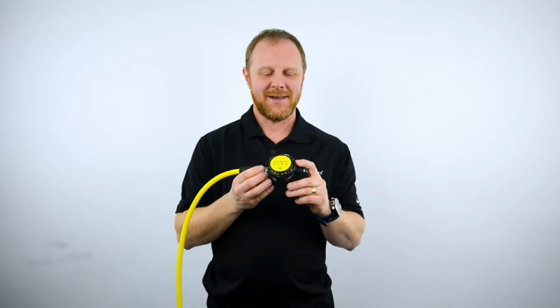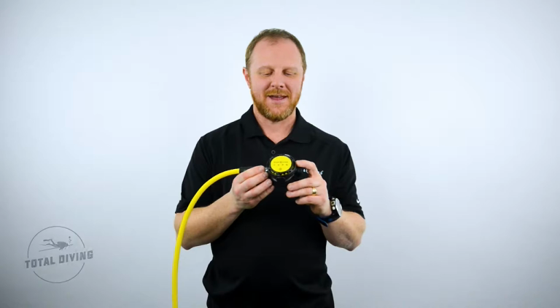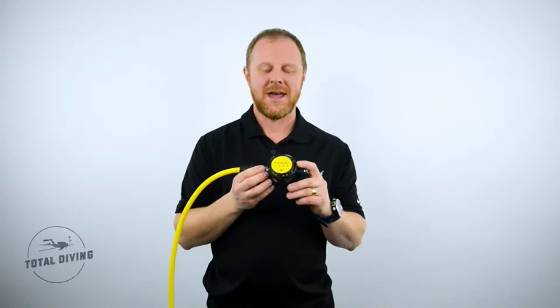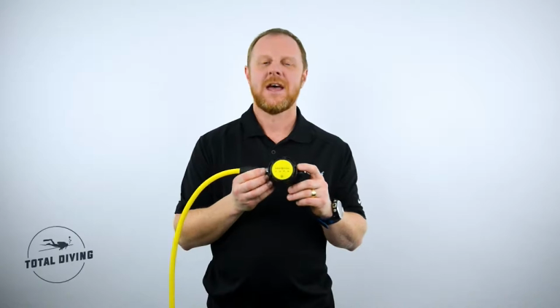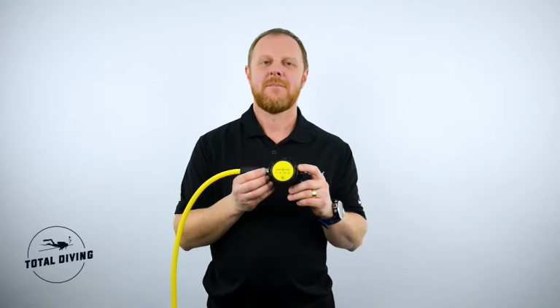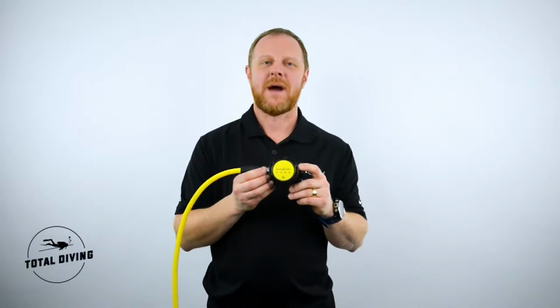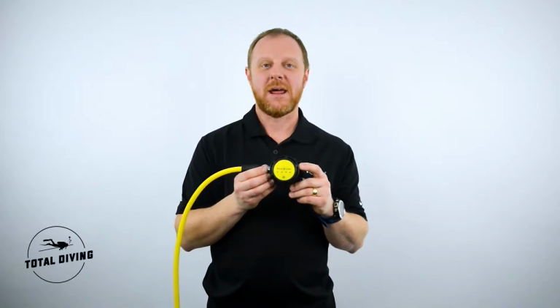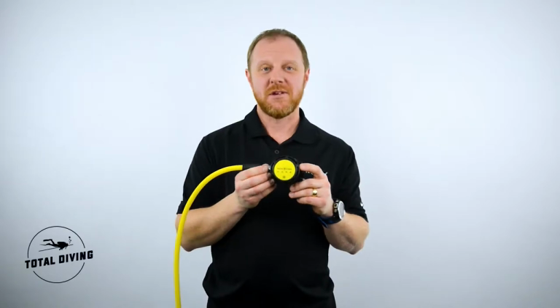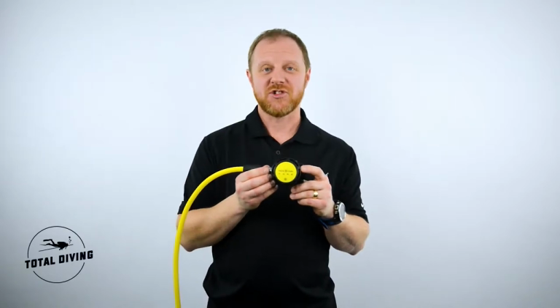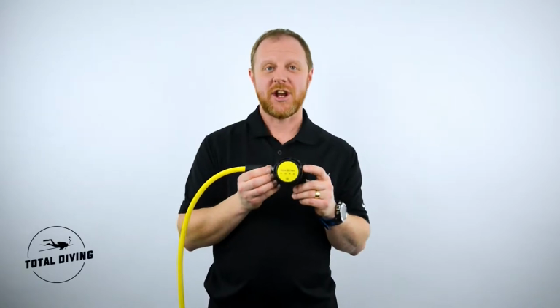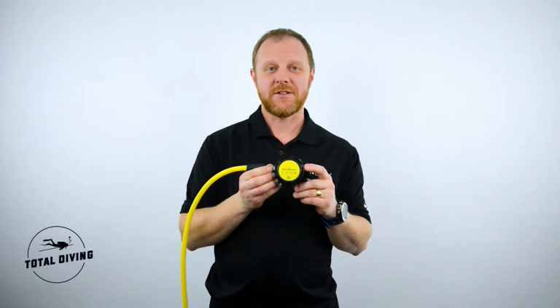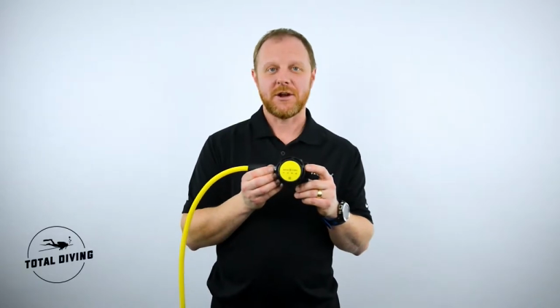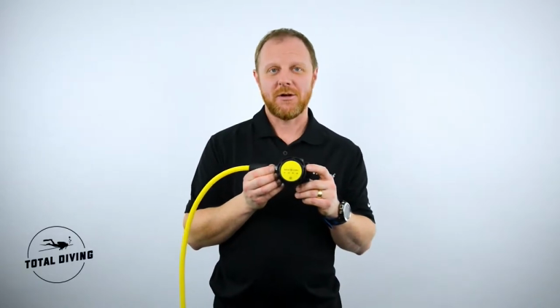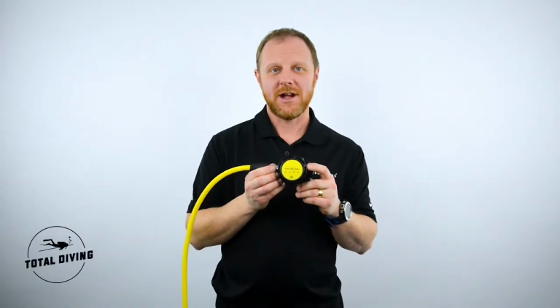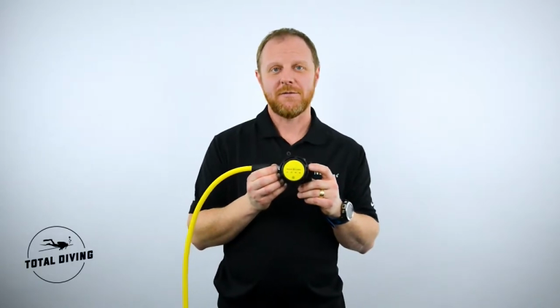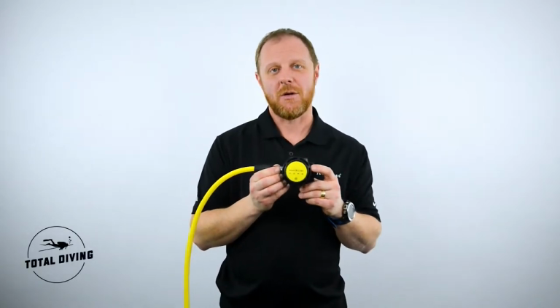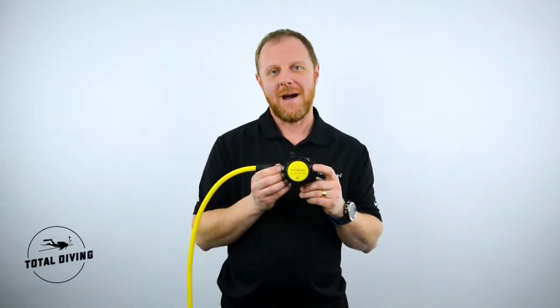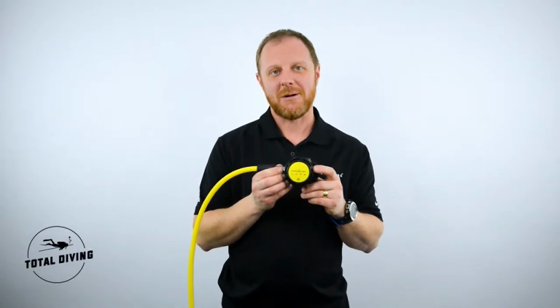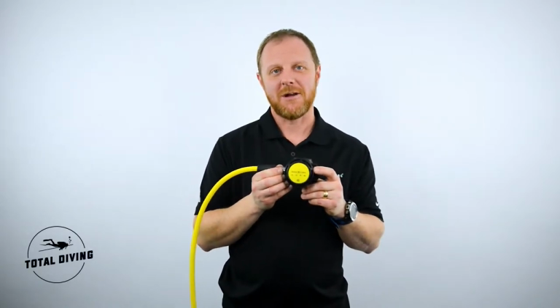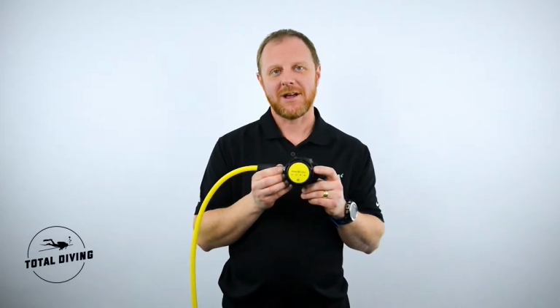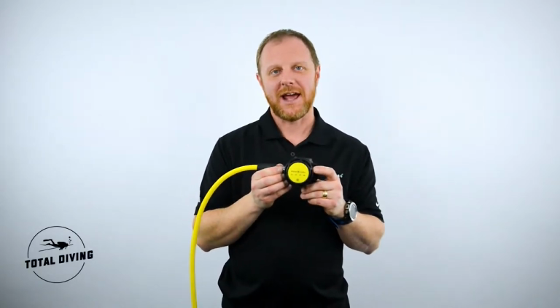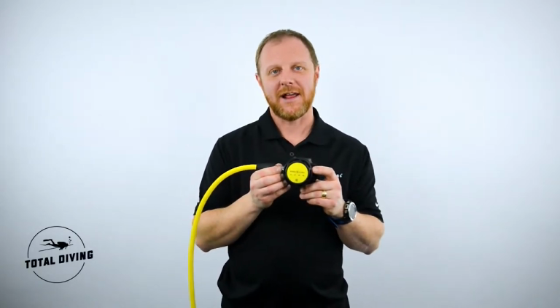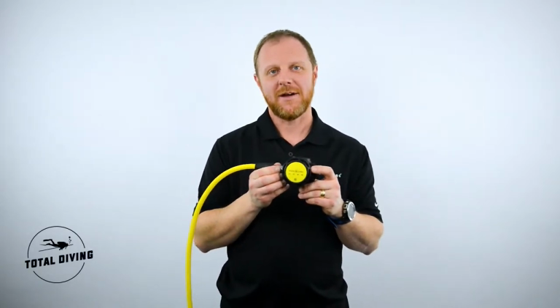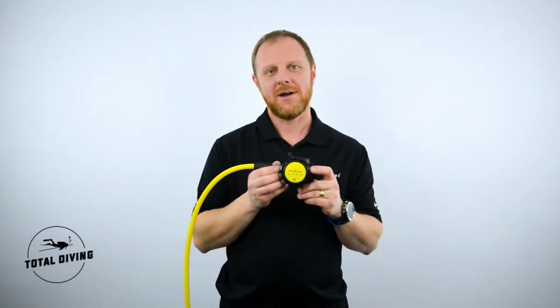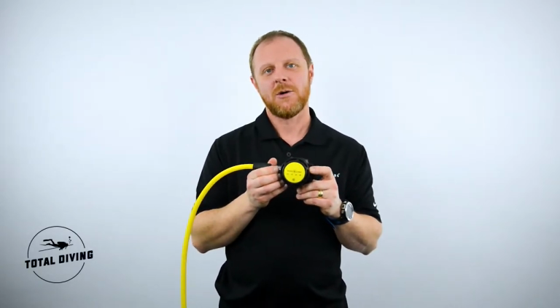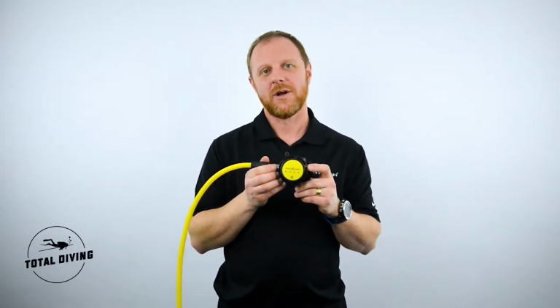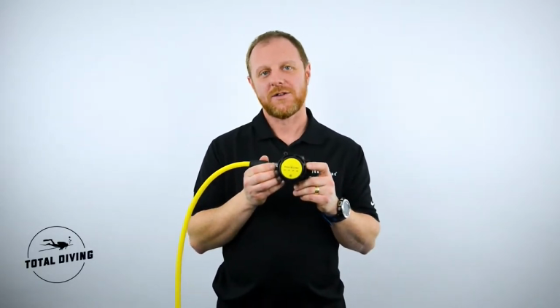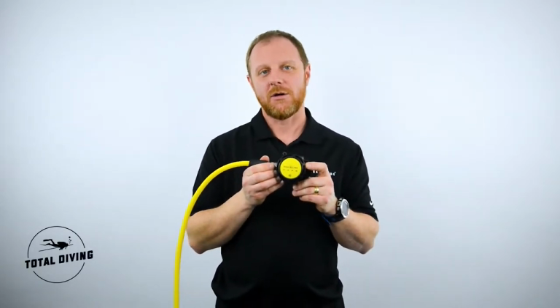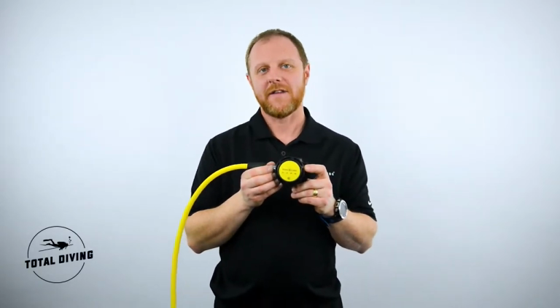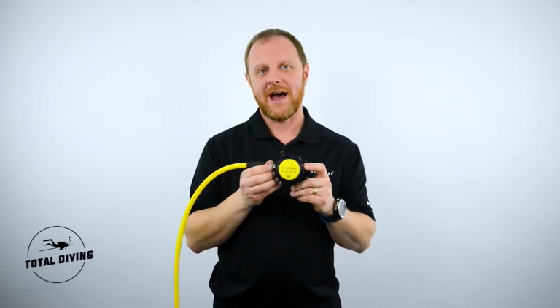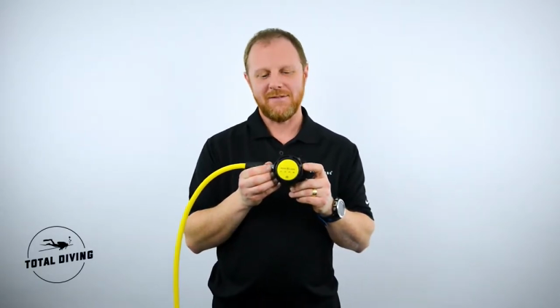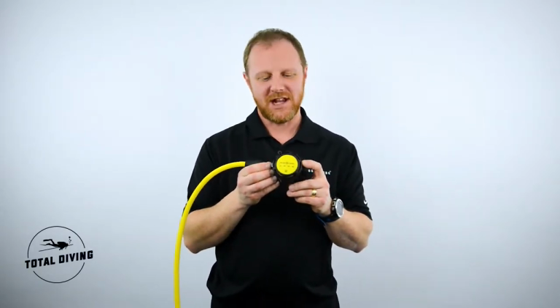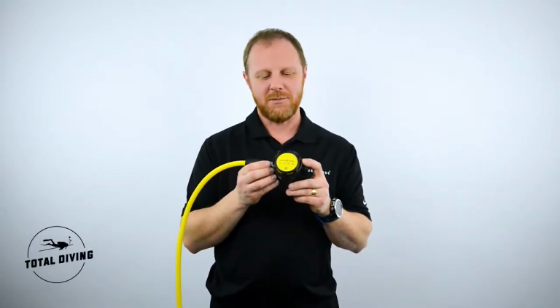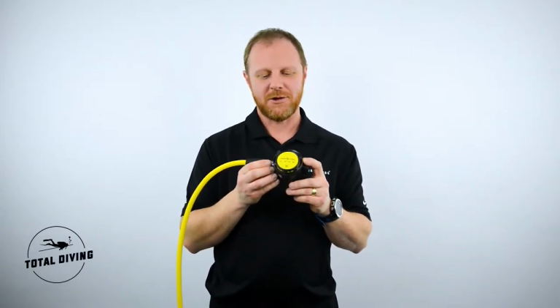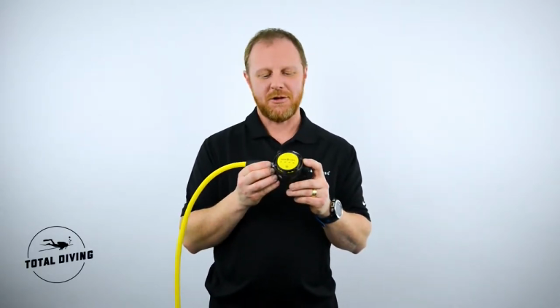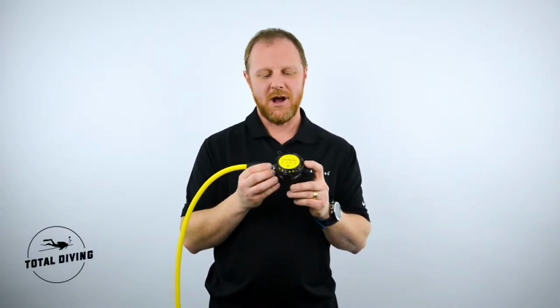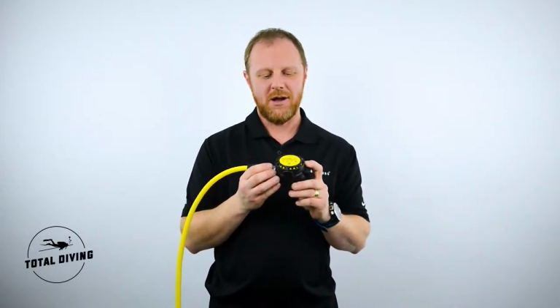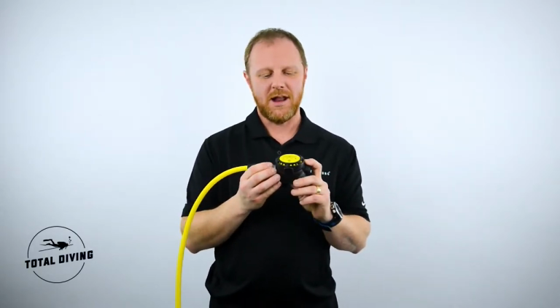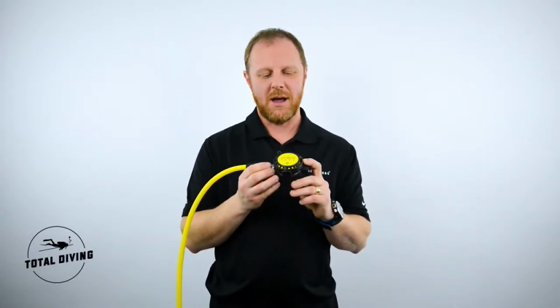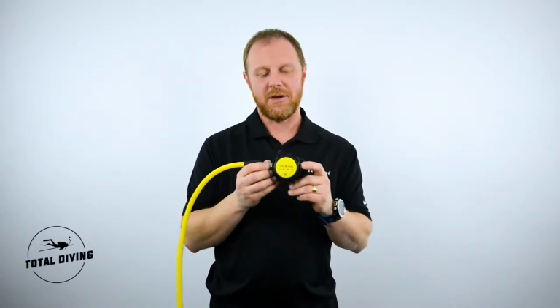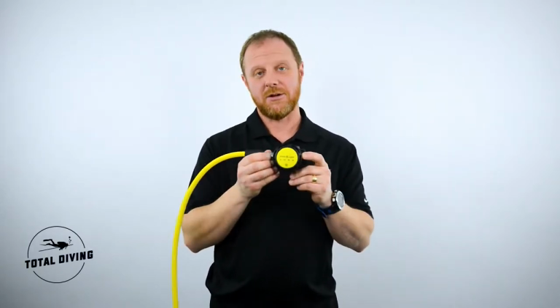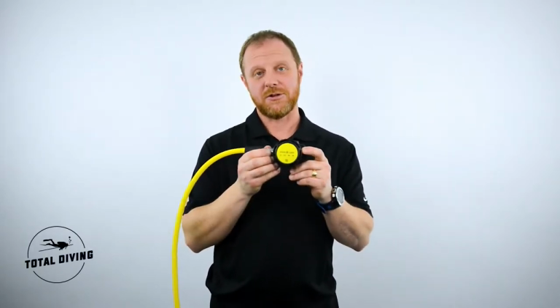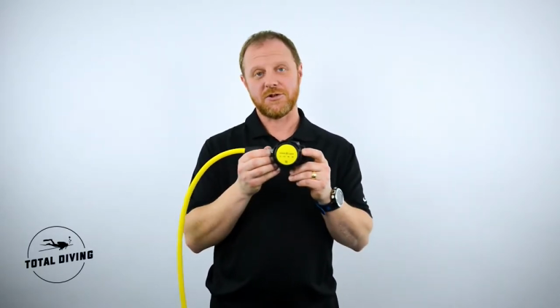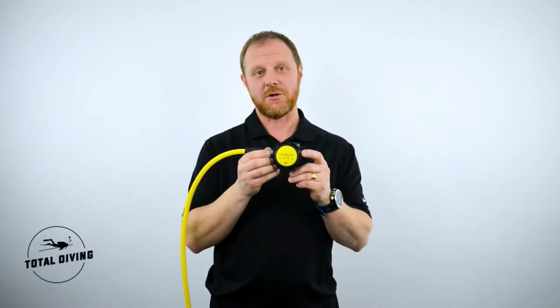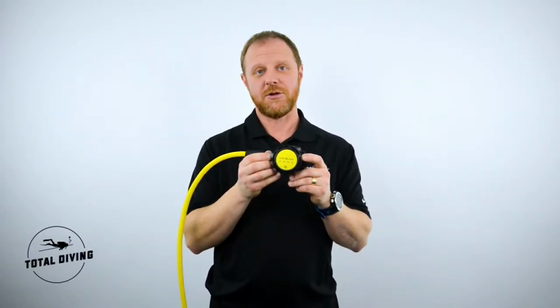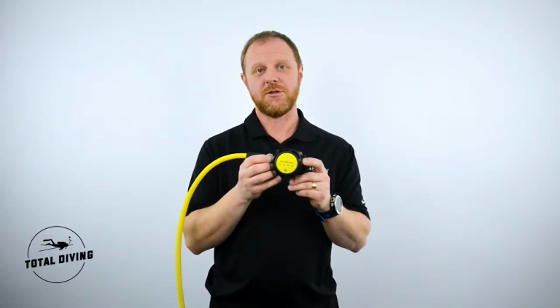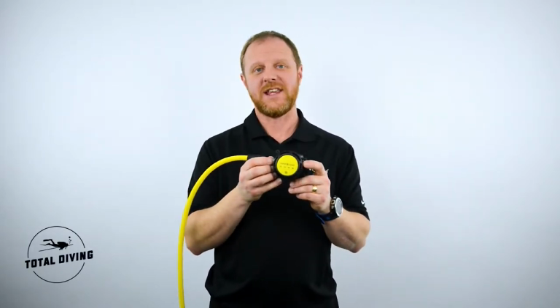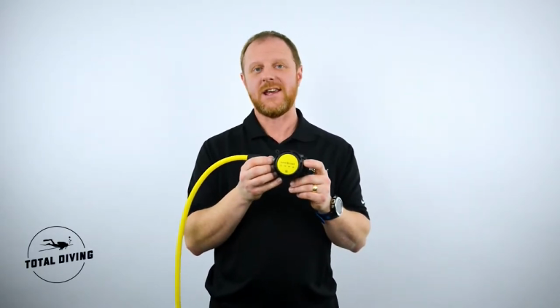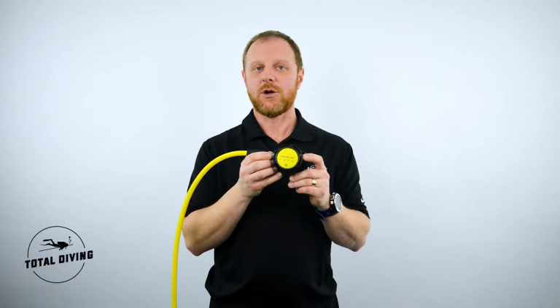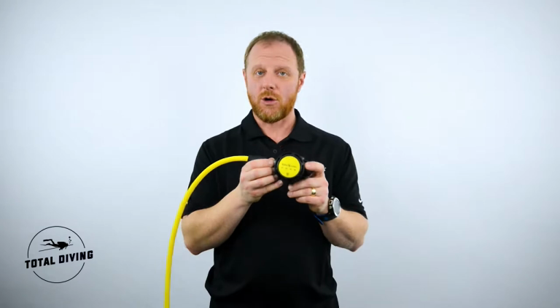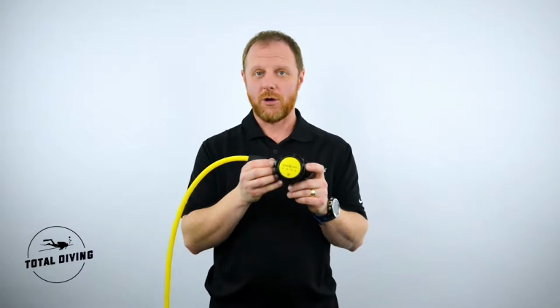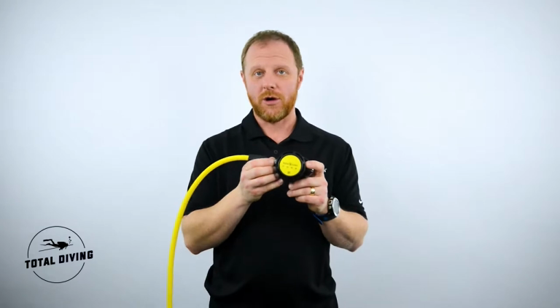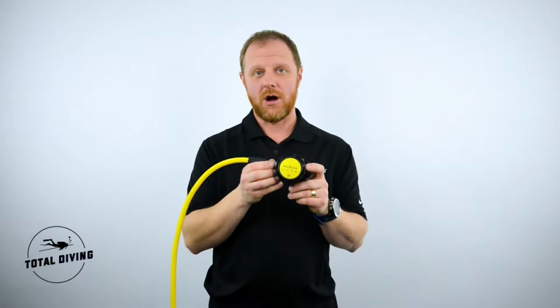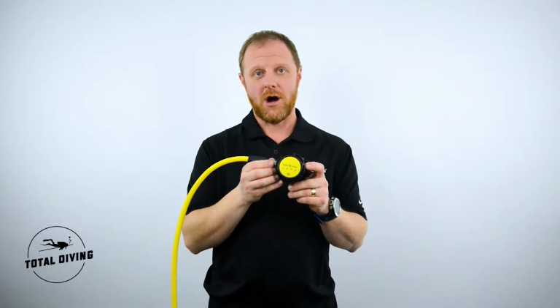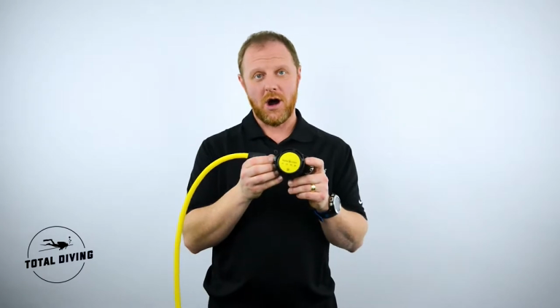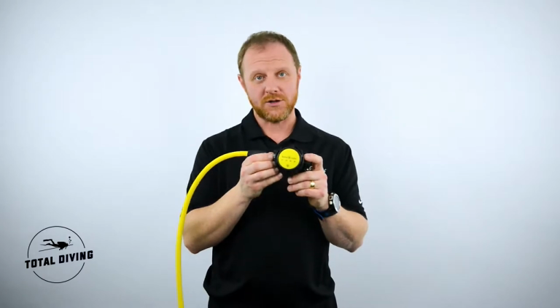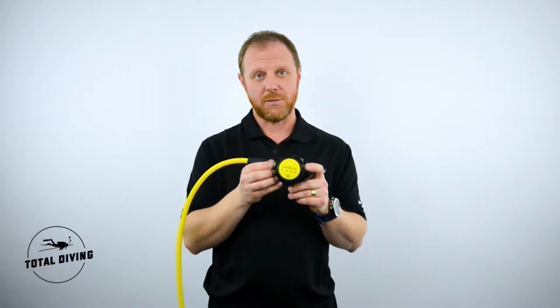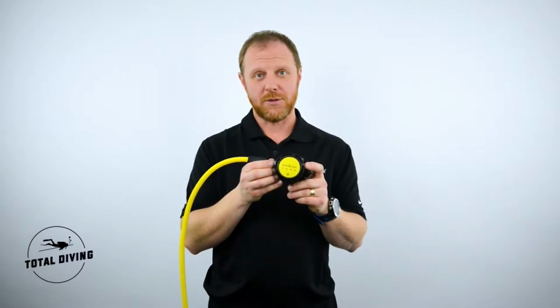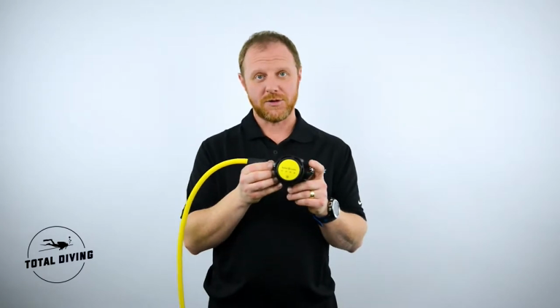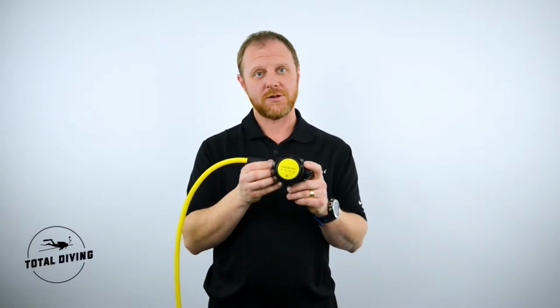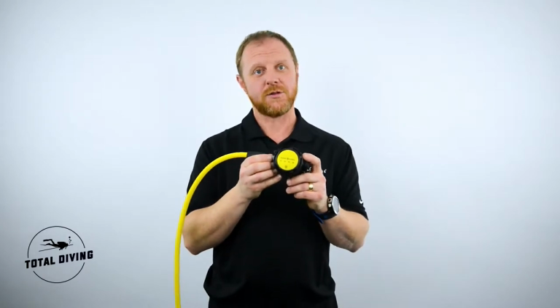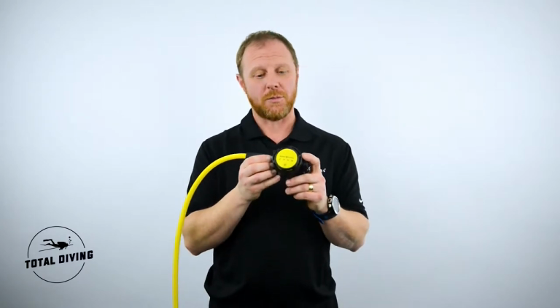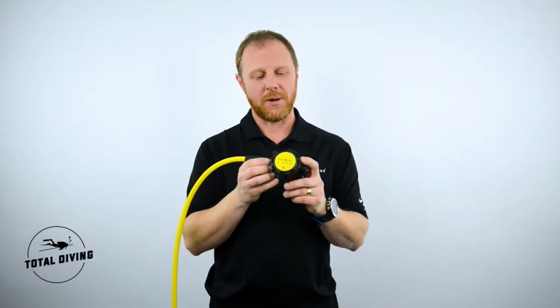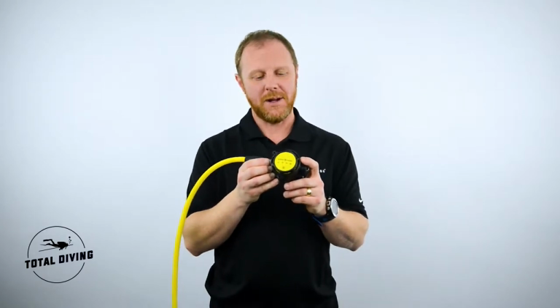My name is Jonathan Grant from Aqualon Canada with Total Diving in Montreal. I'm here to show you the Core Octopus Supreme.